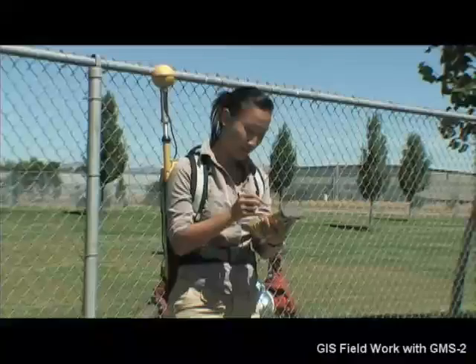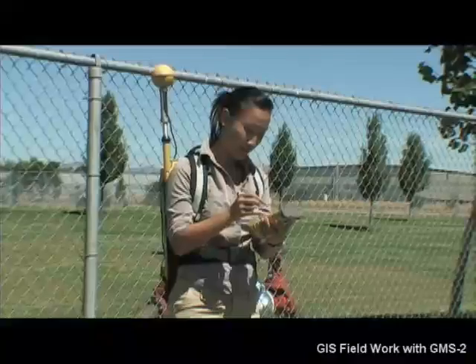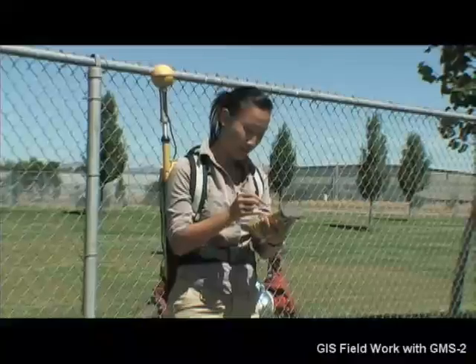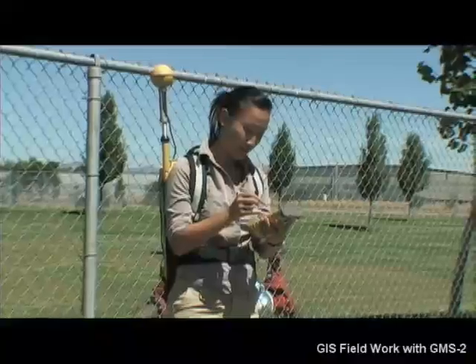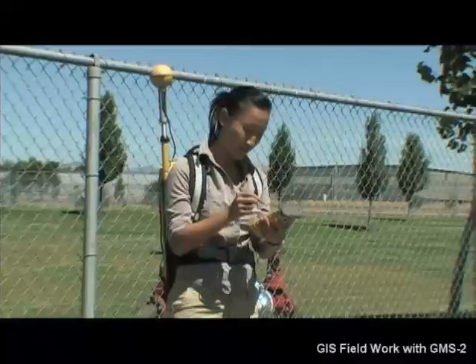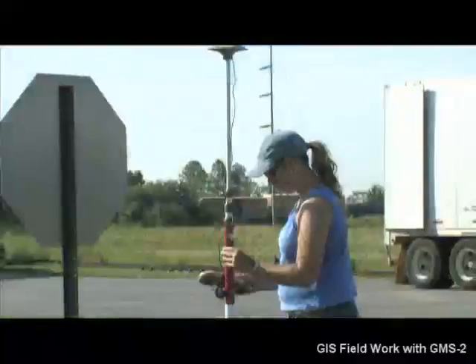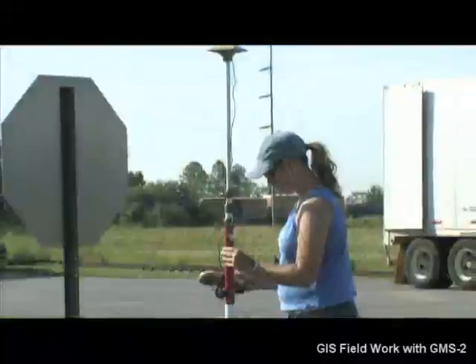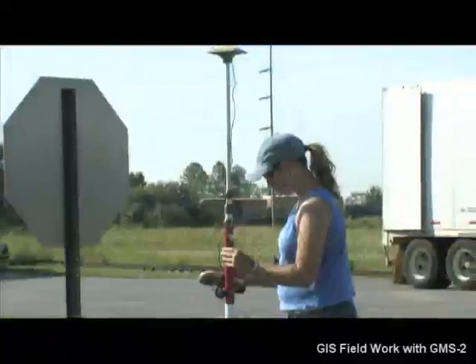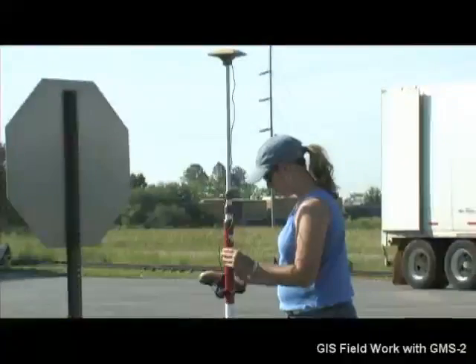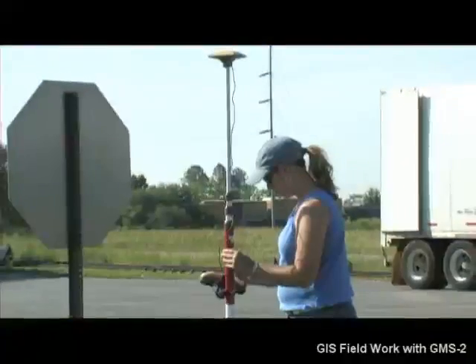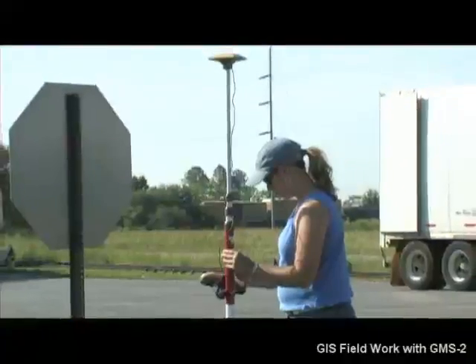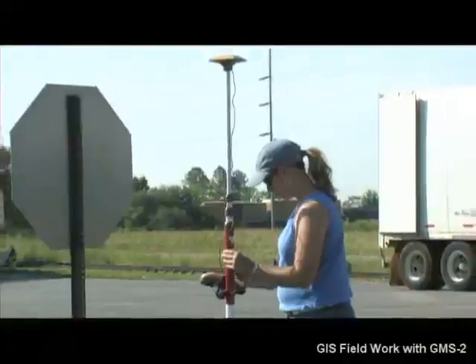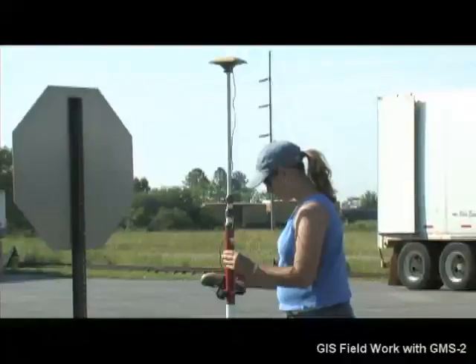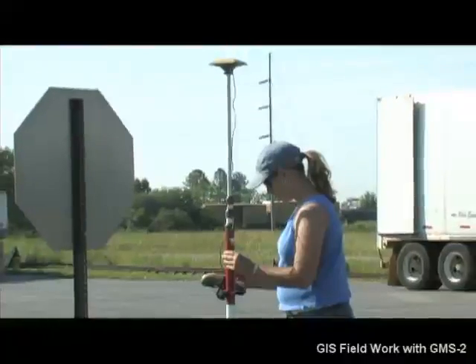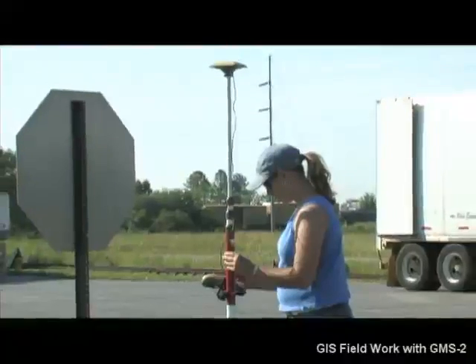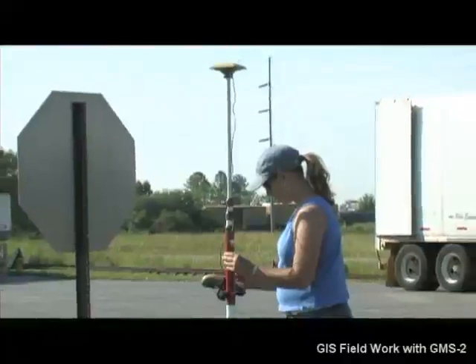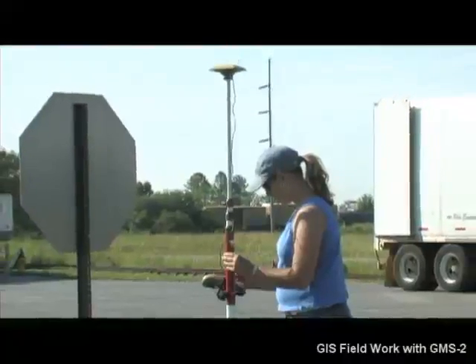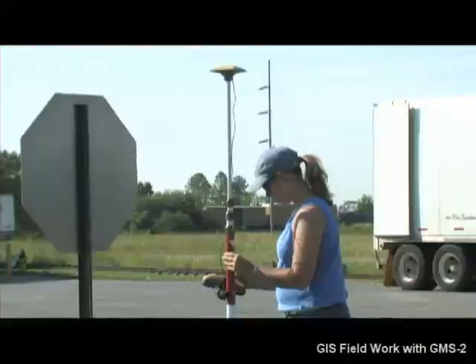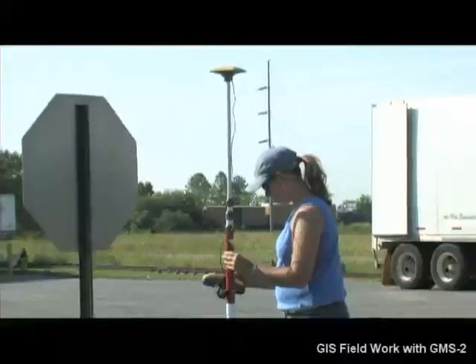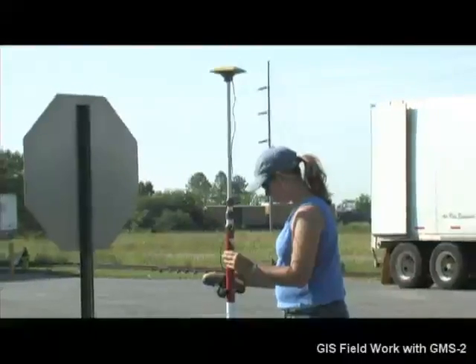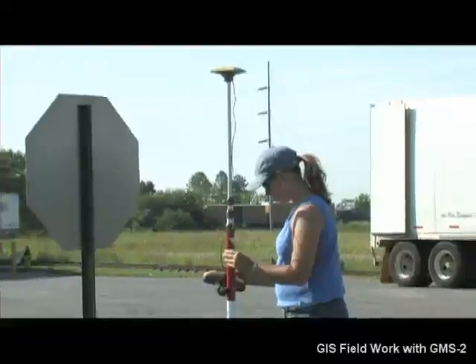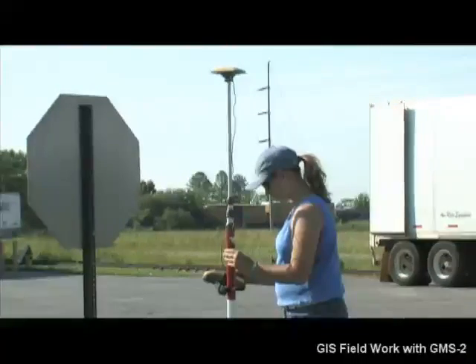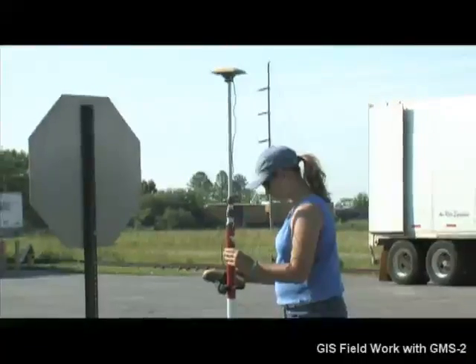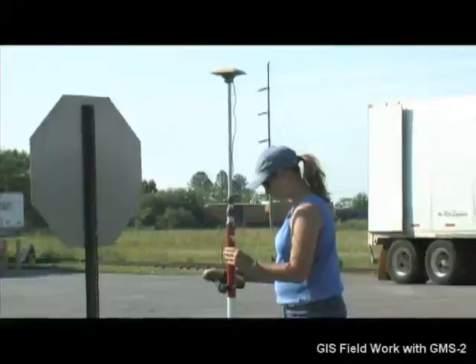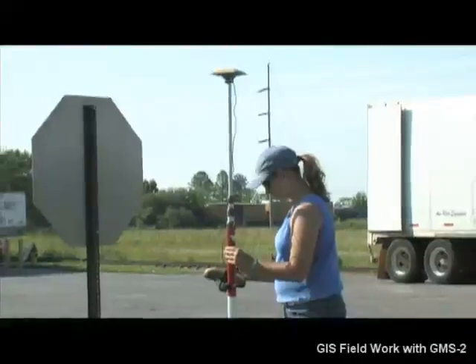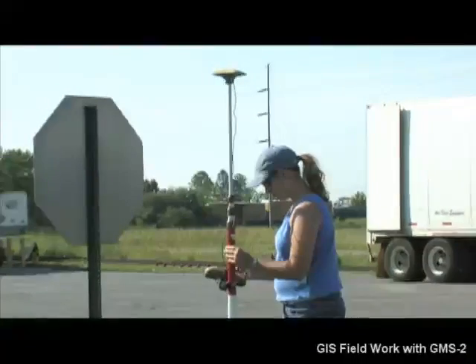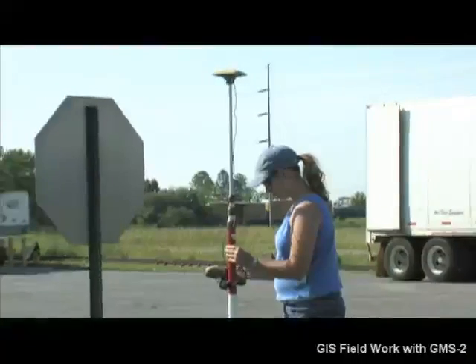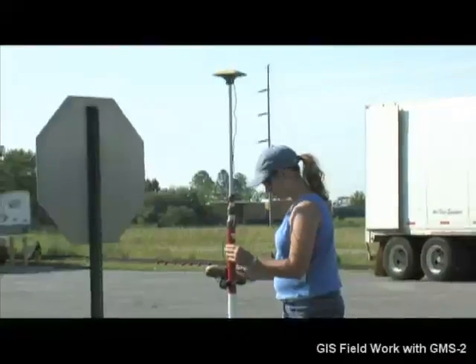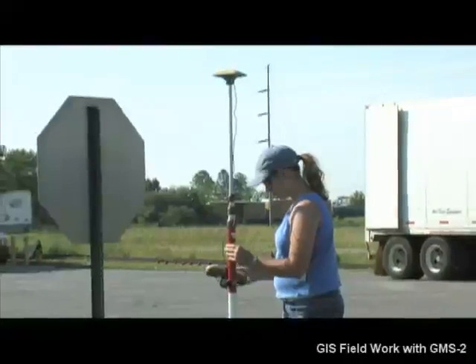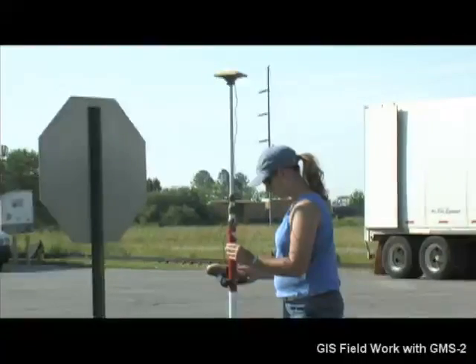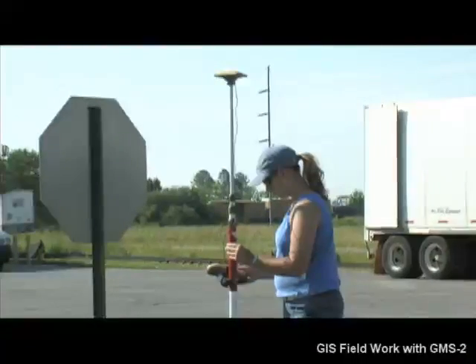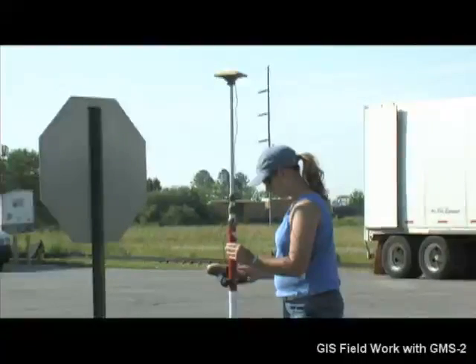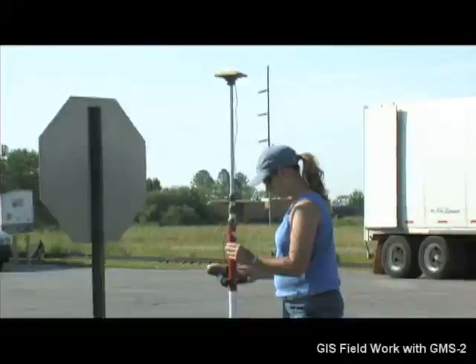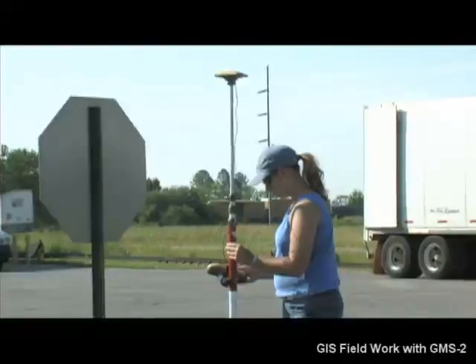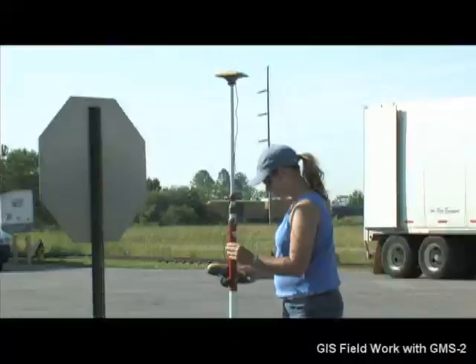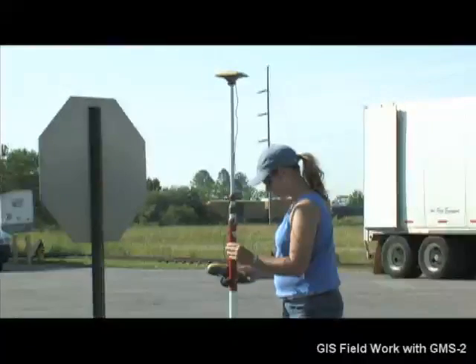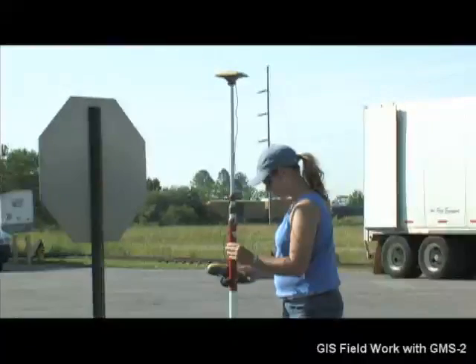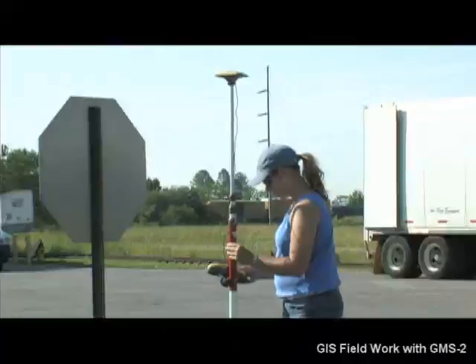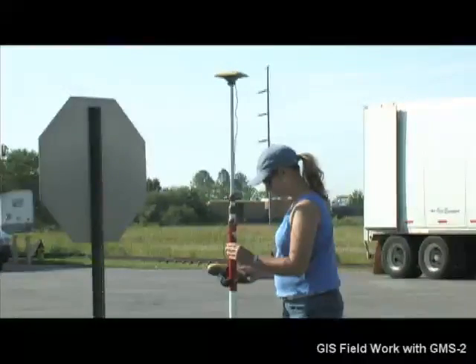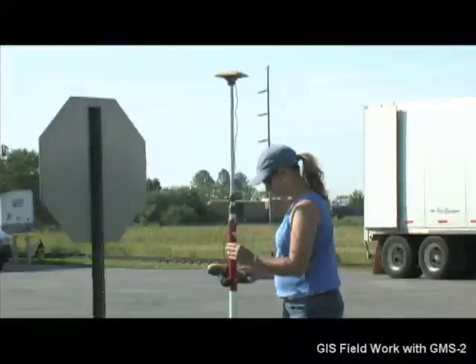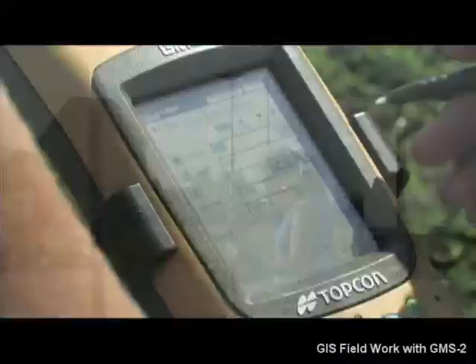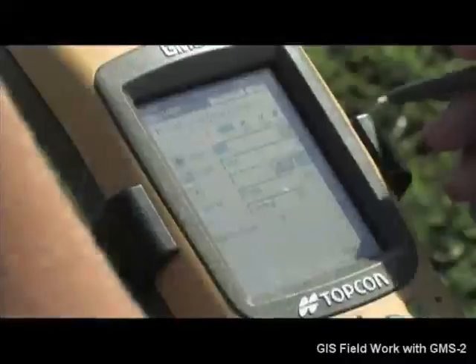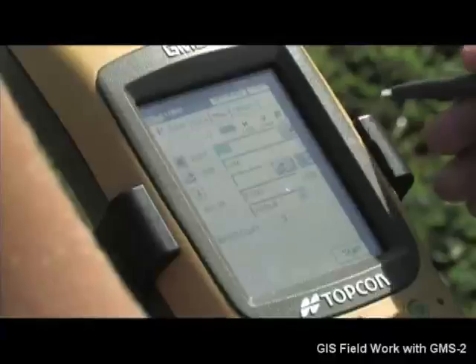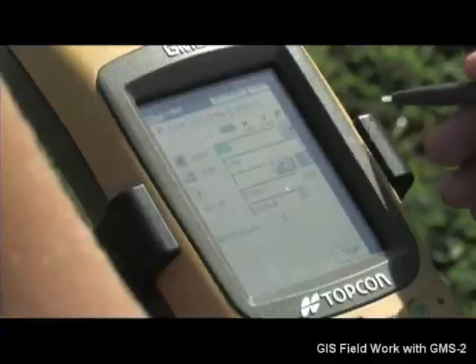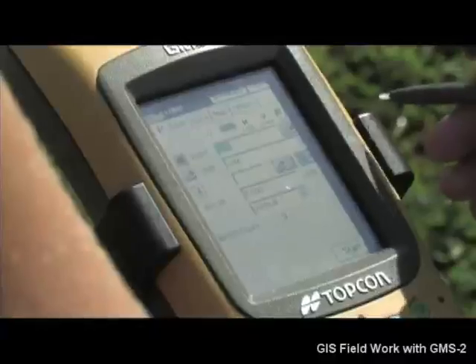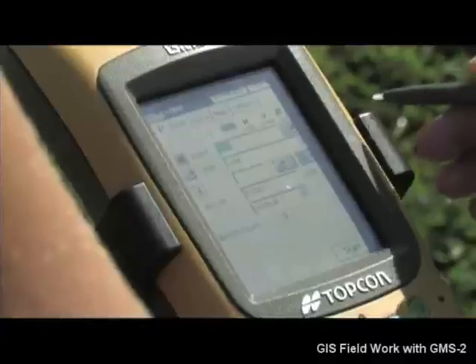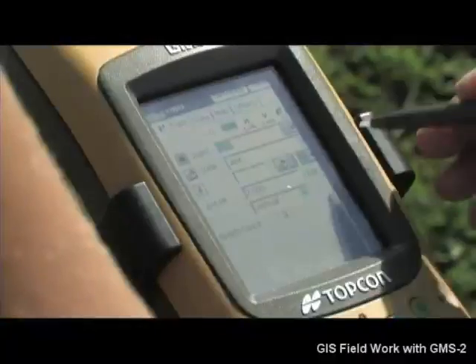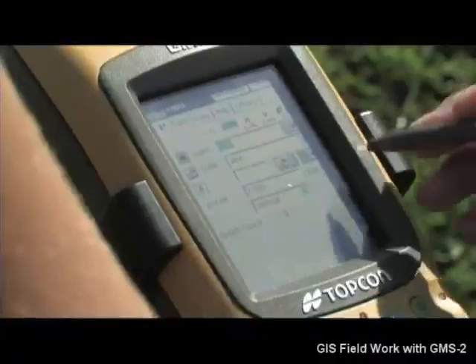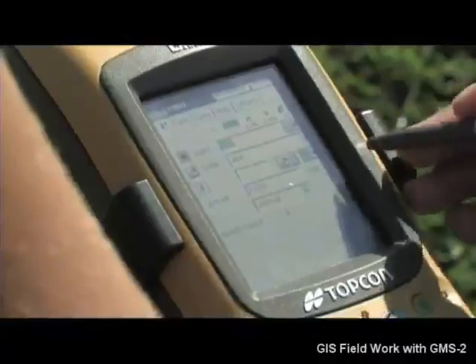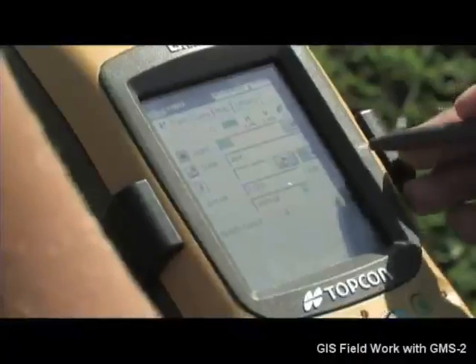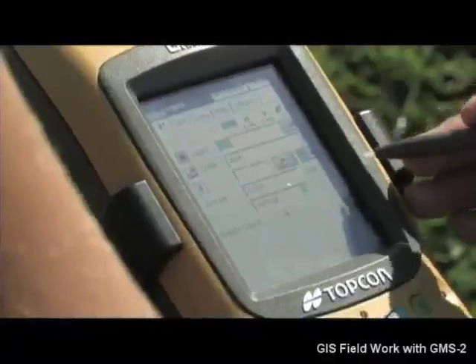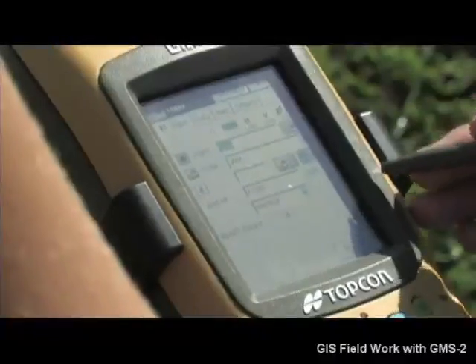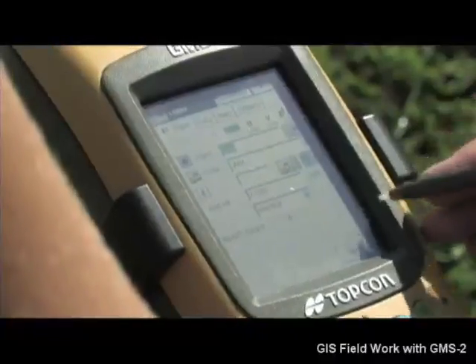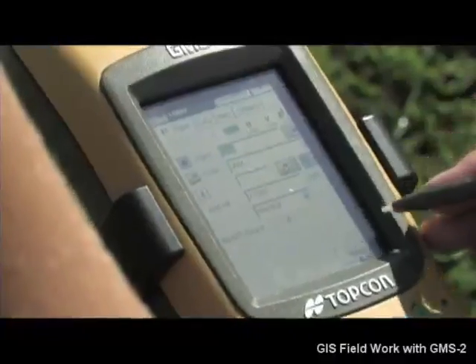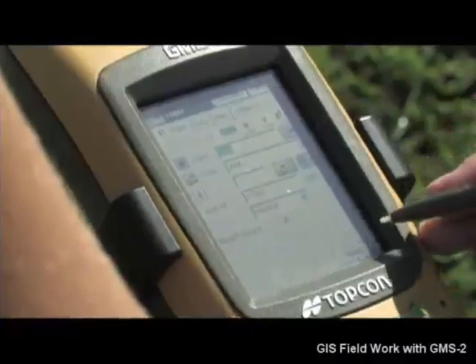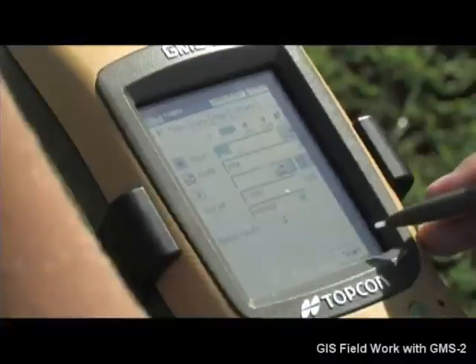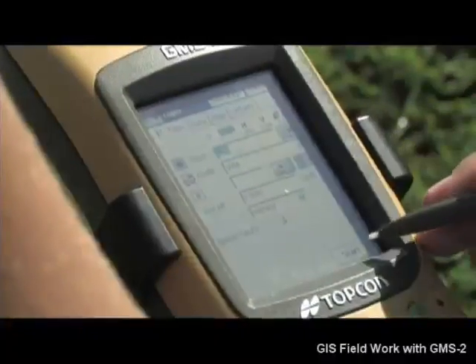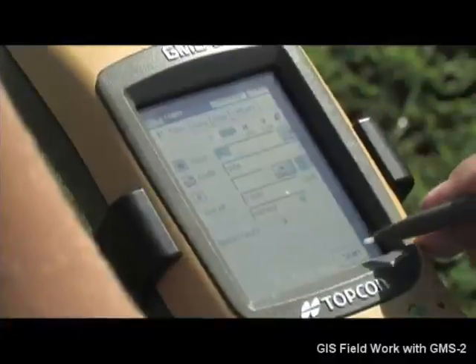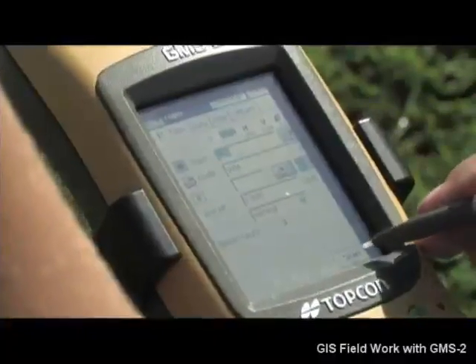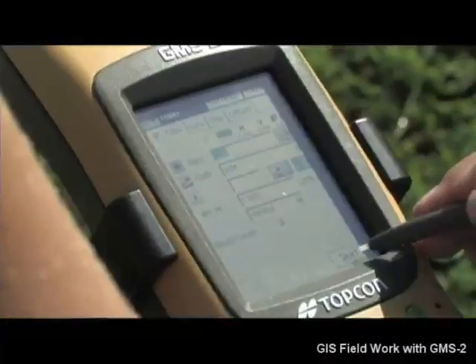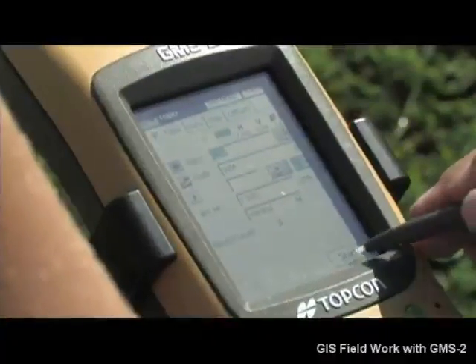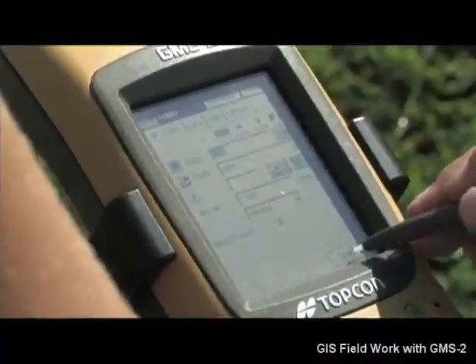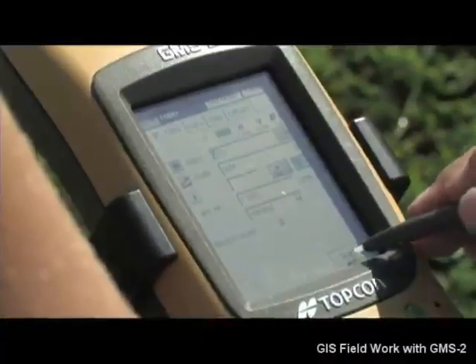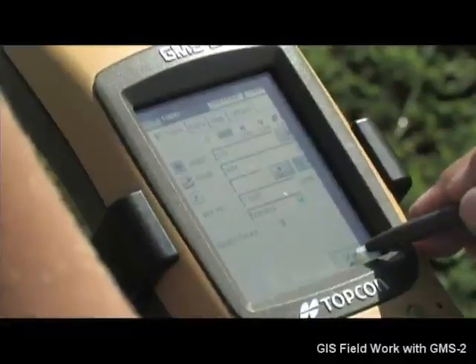With an optional external antenna, the GMS2 can also perform static post-processing for better than one centimeter accuracy.